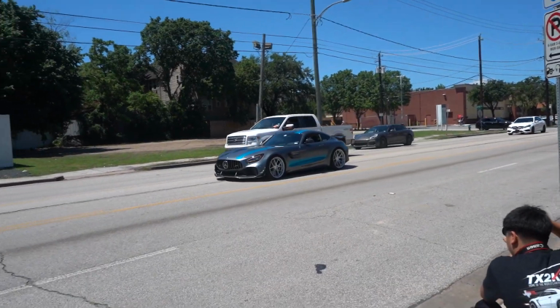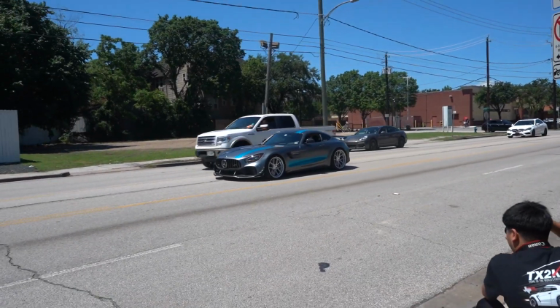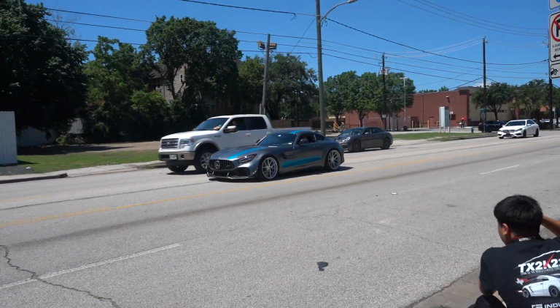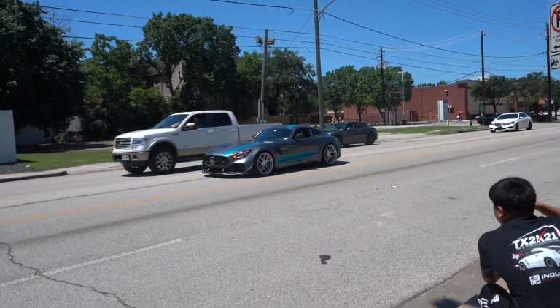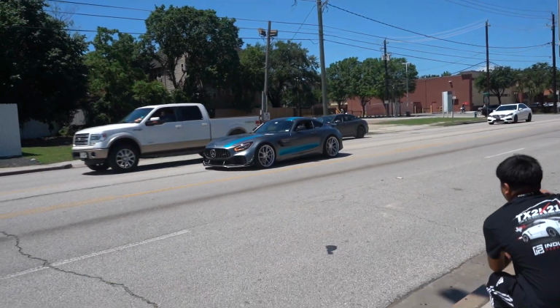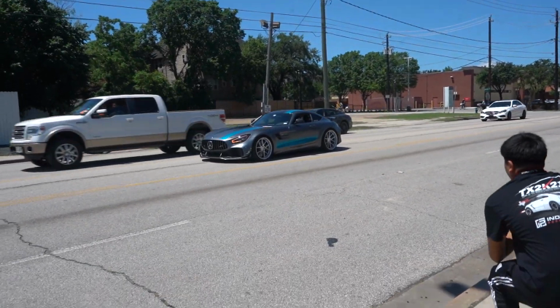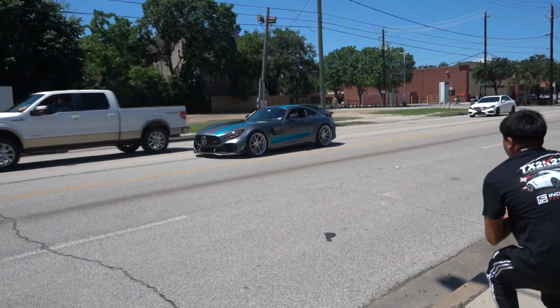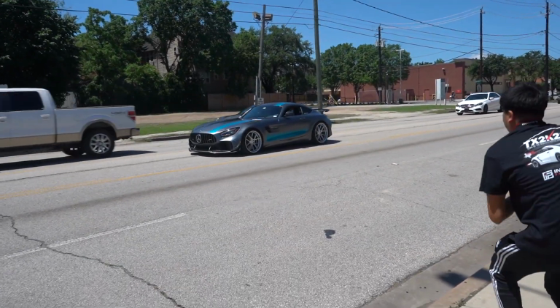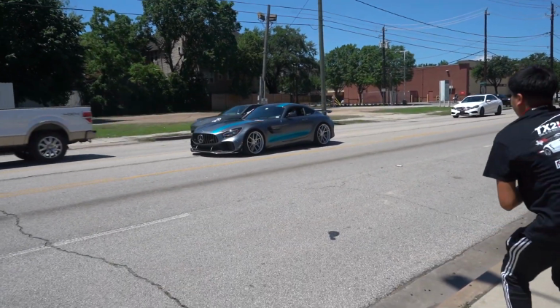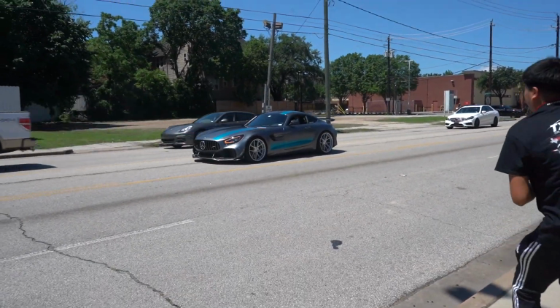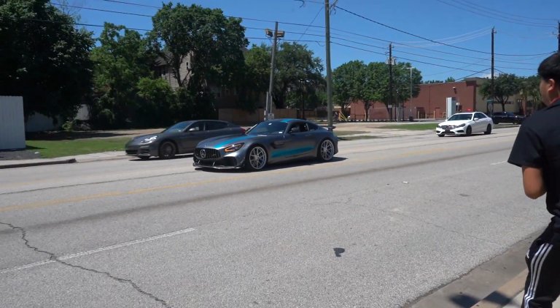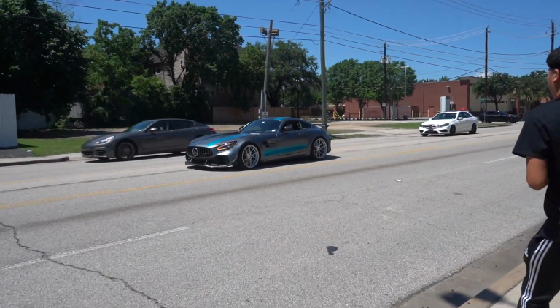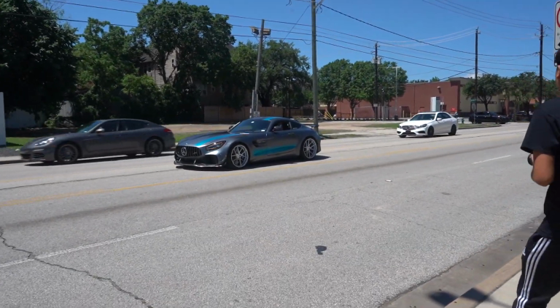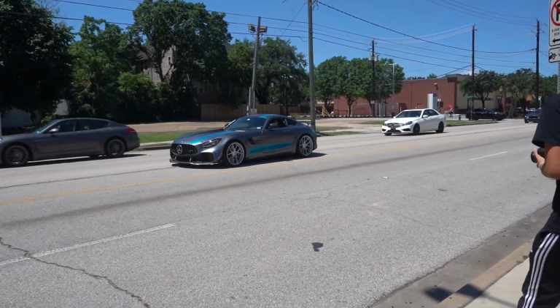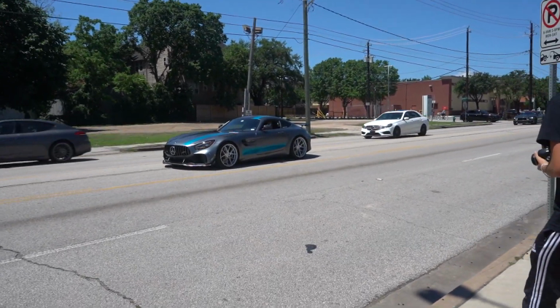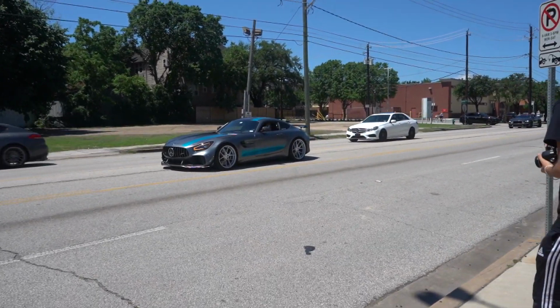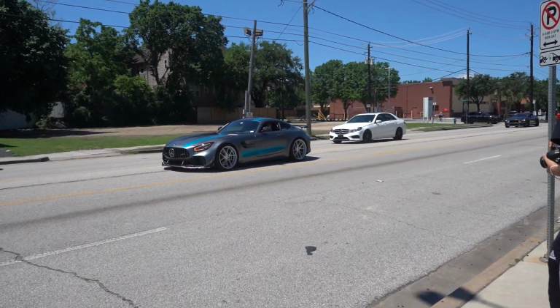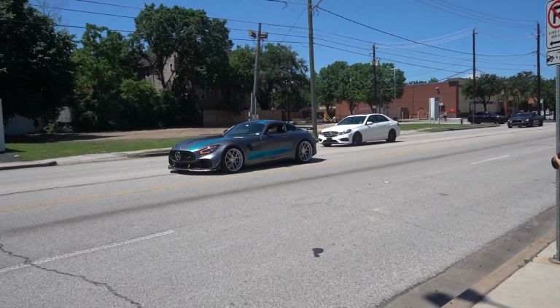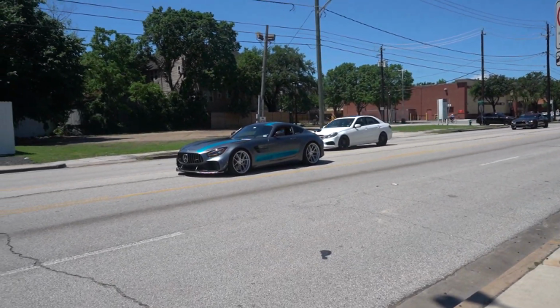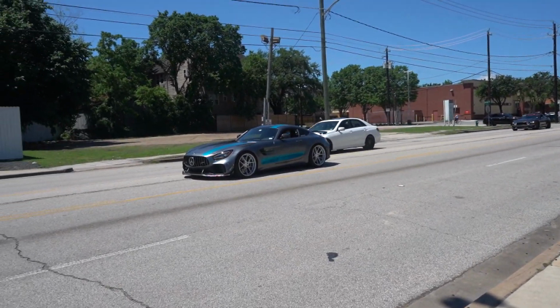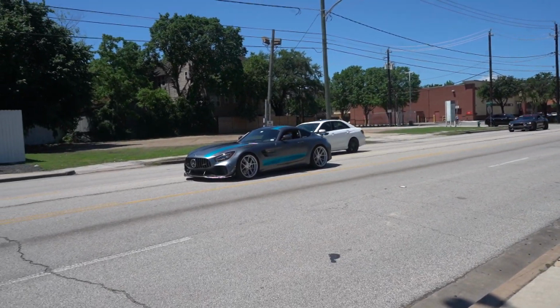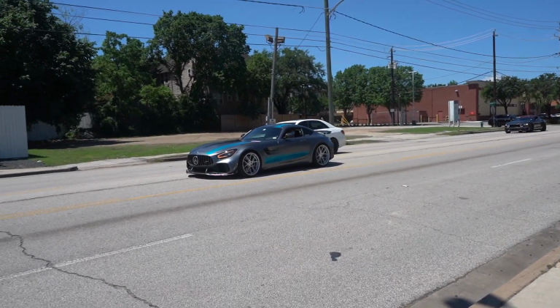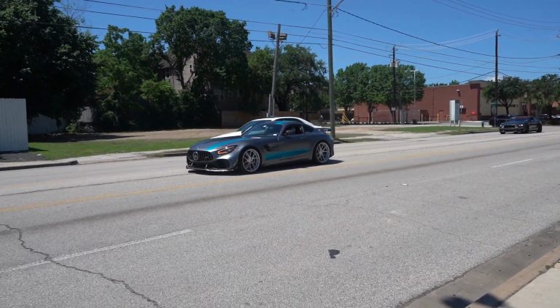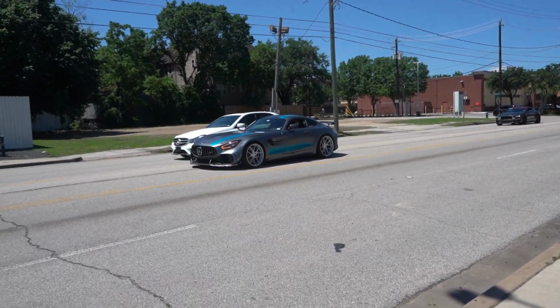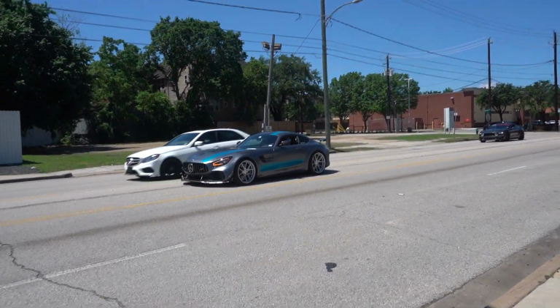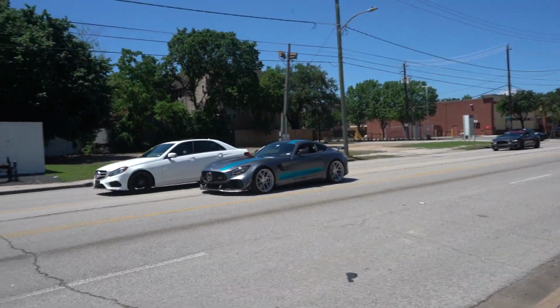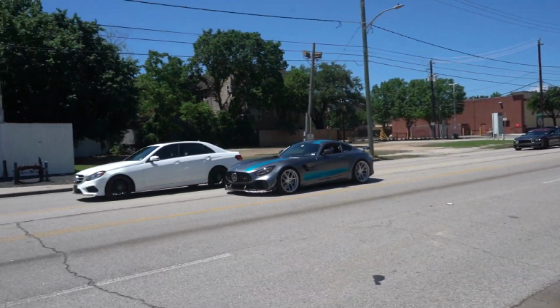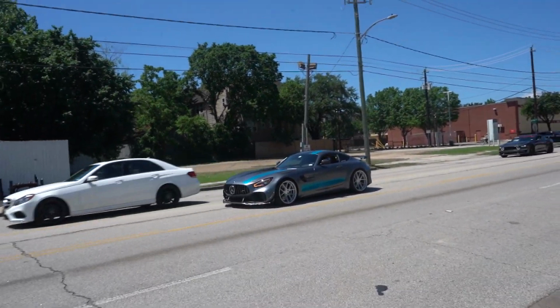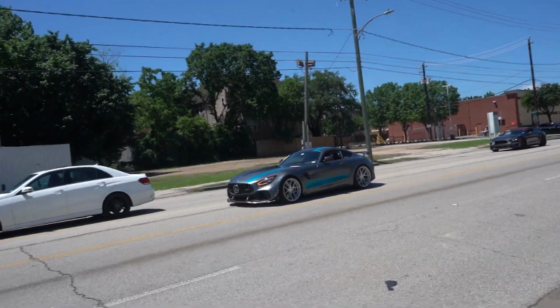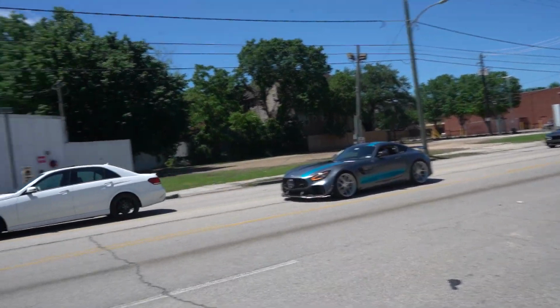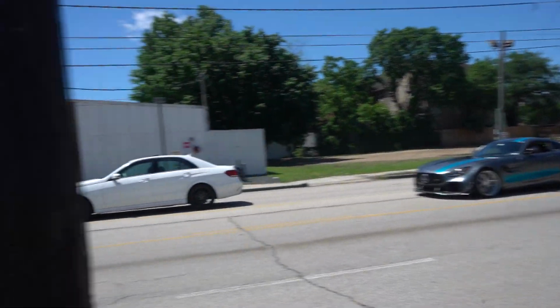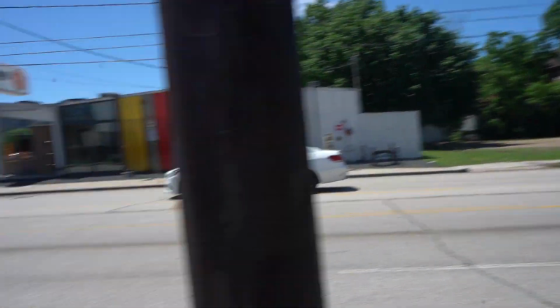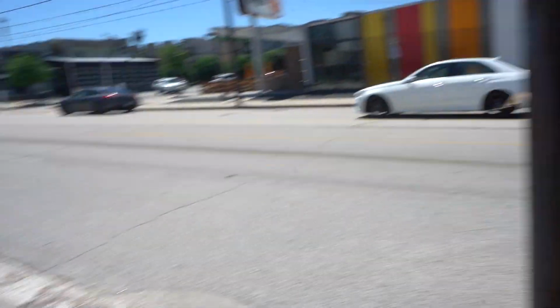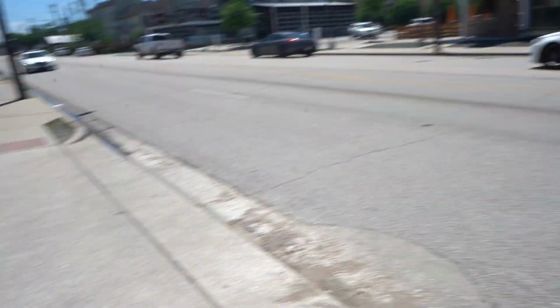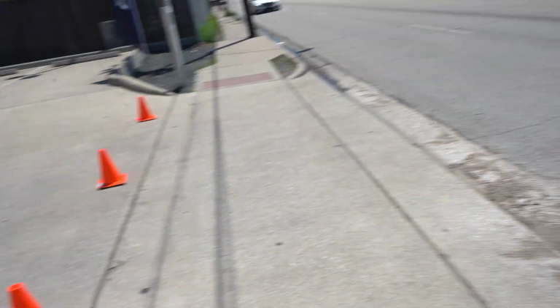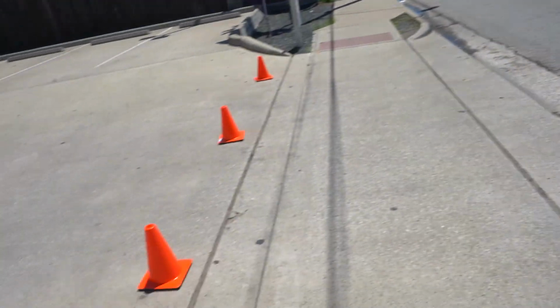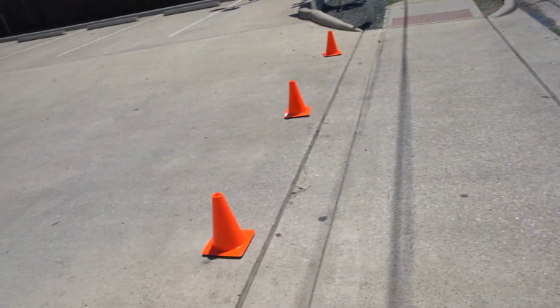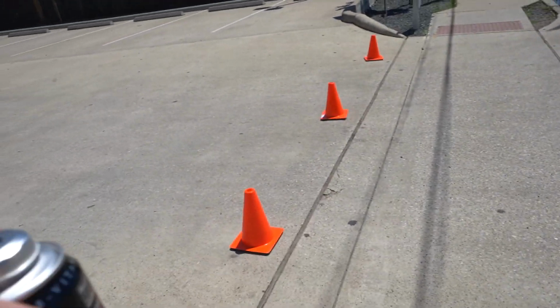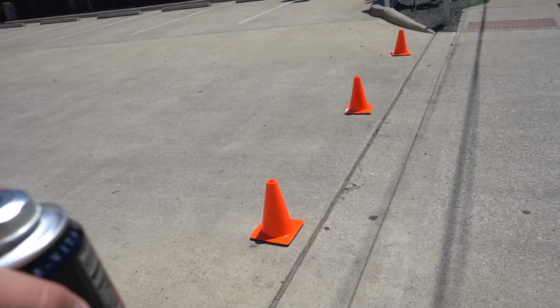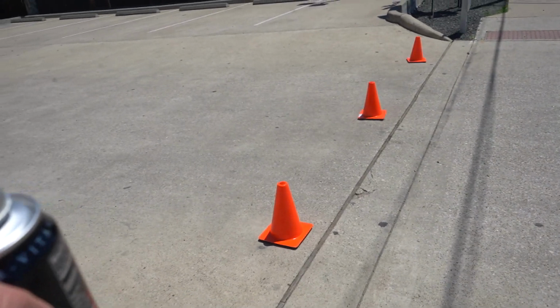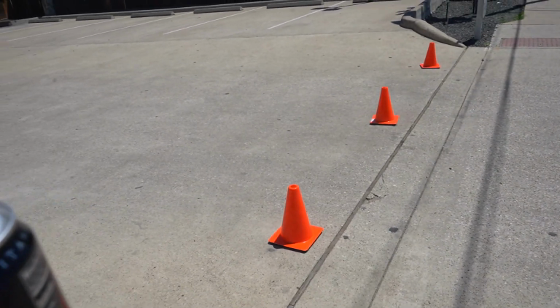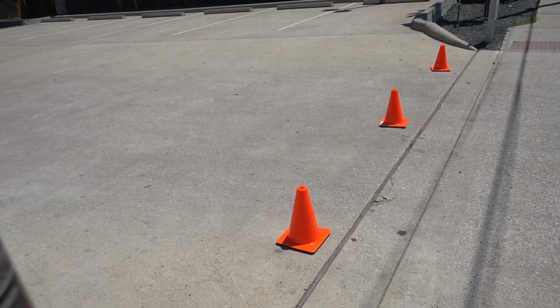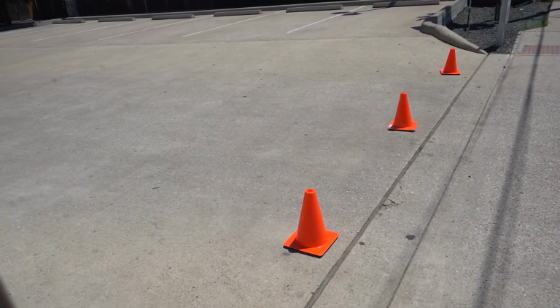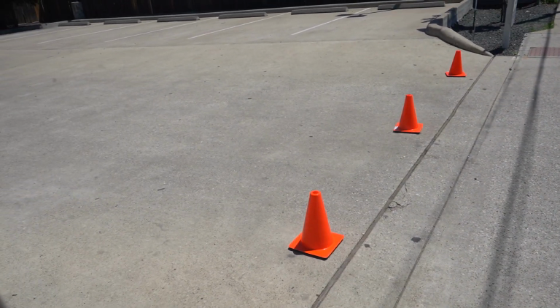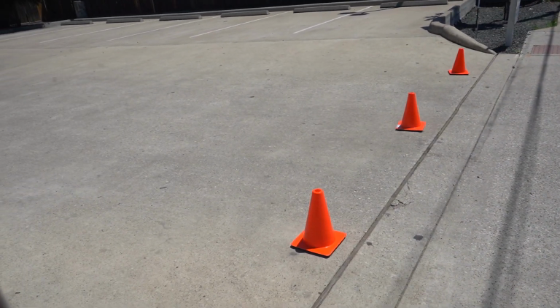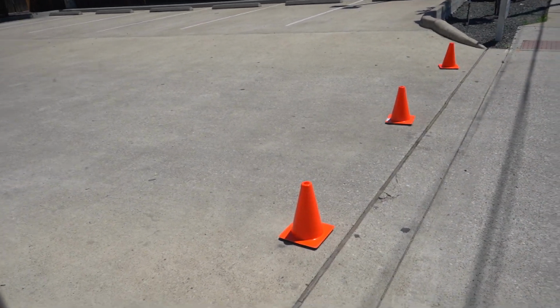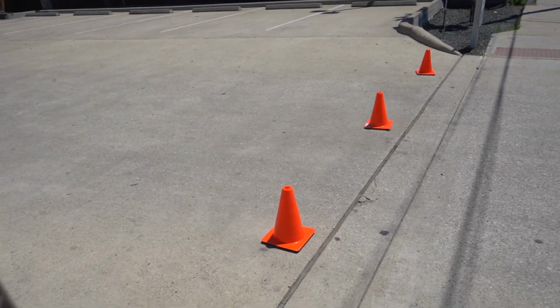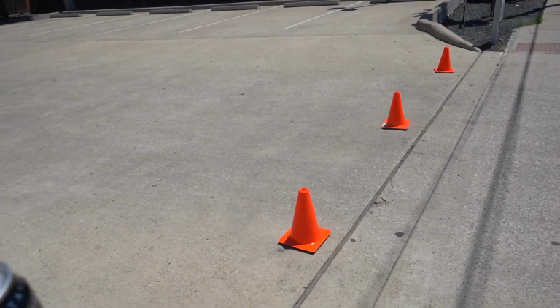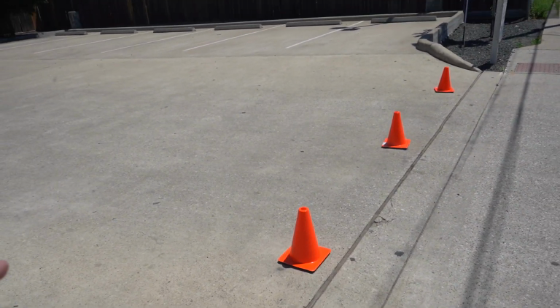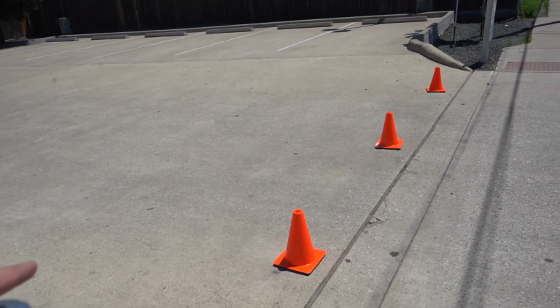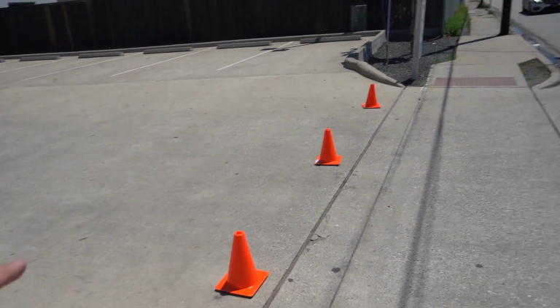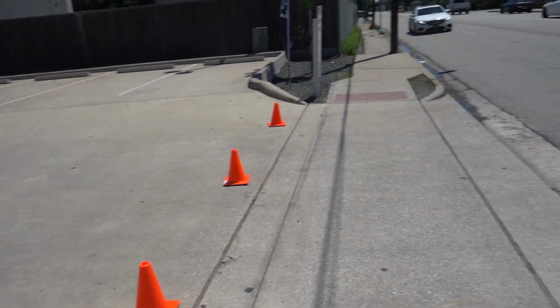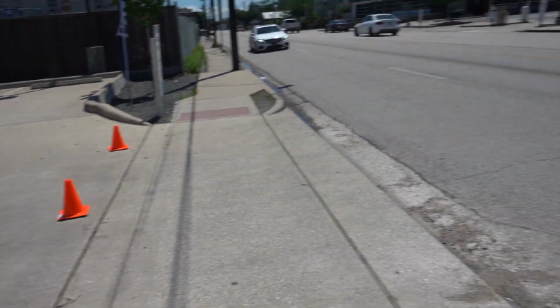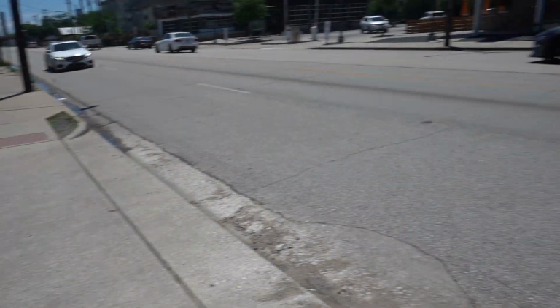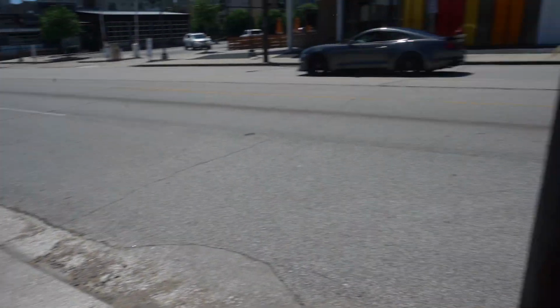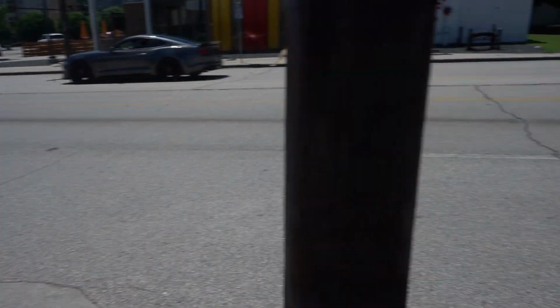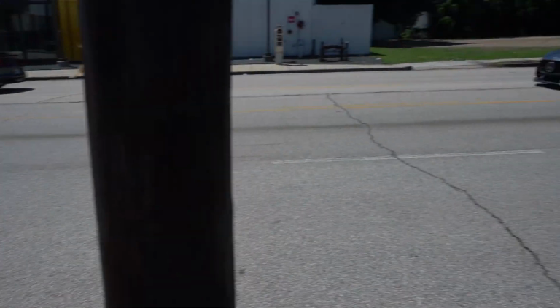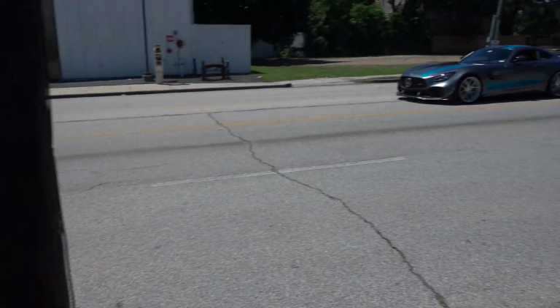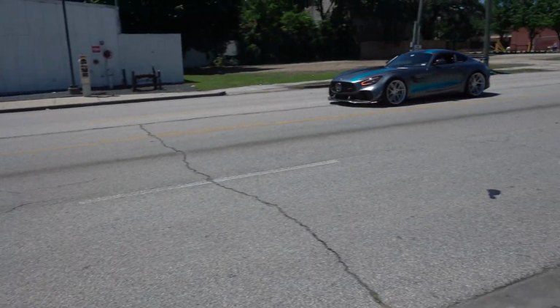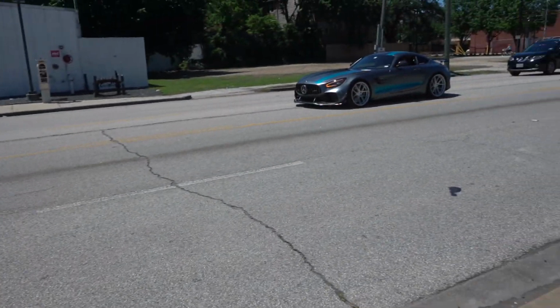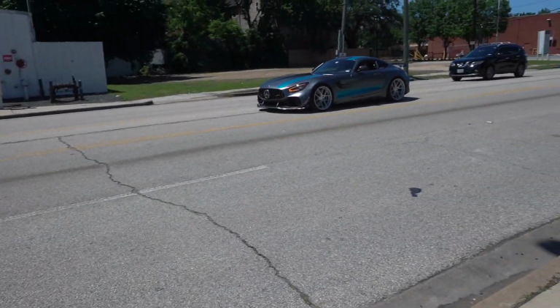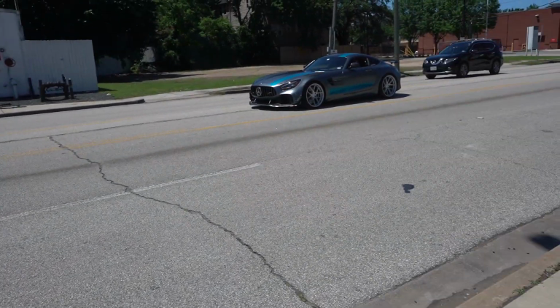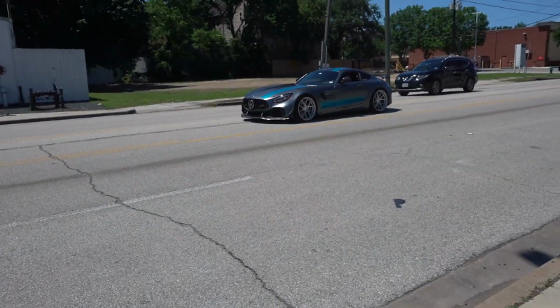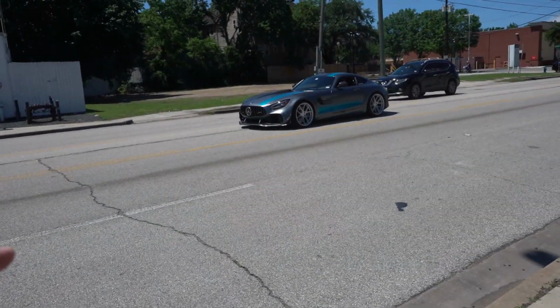We got the AMG GT-R Pro here. They cannot get in because there's cones here and I don't think I'm qualified to move them.